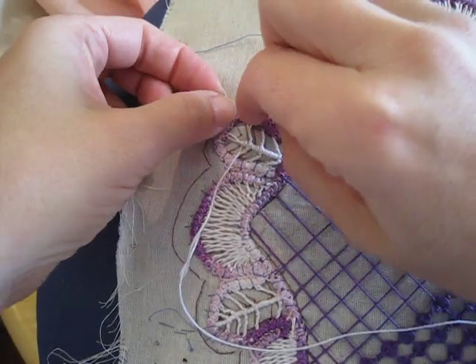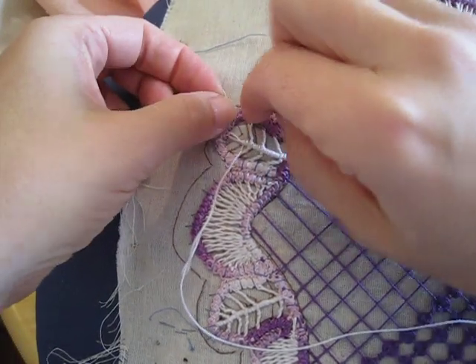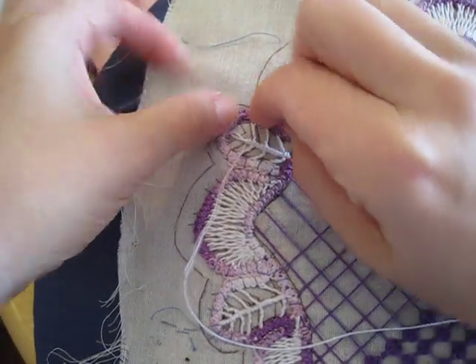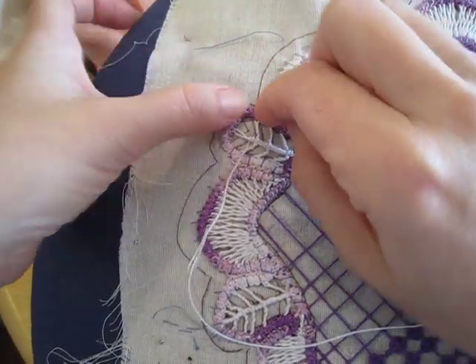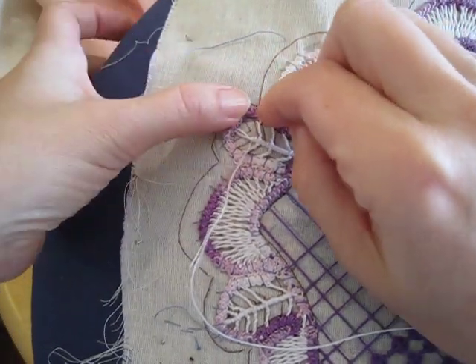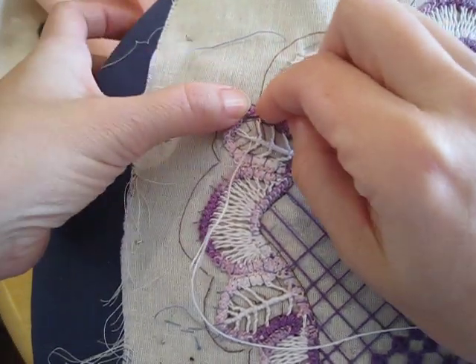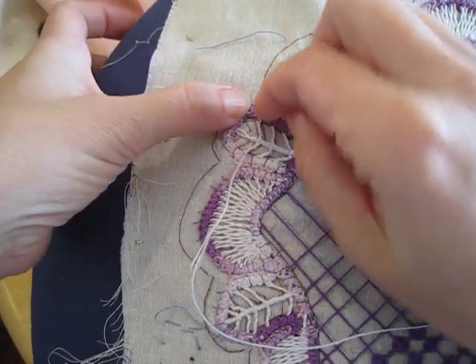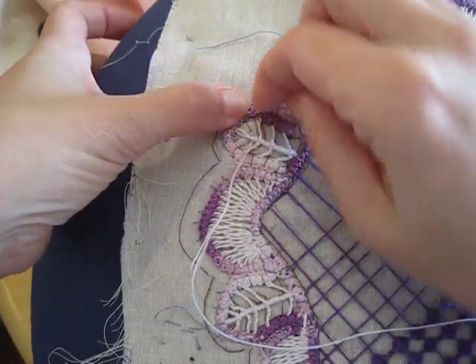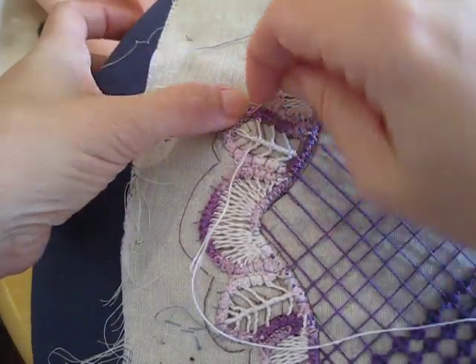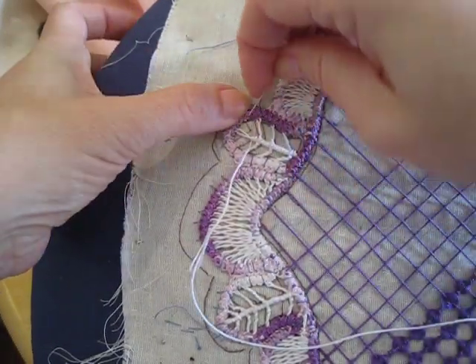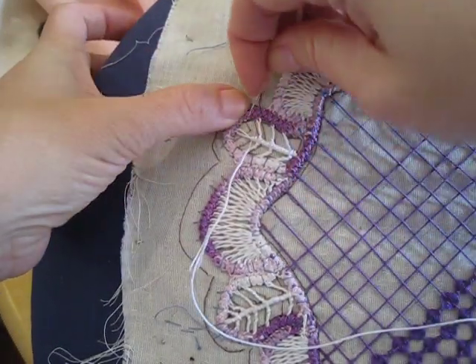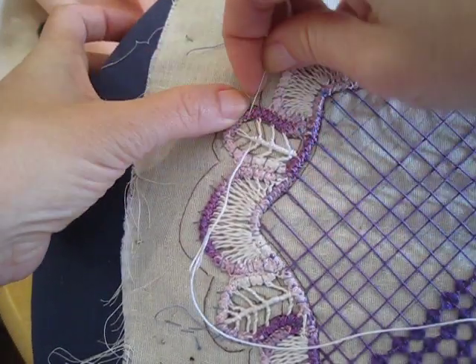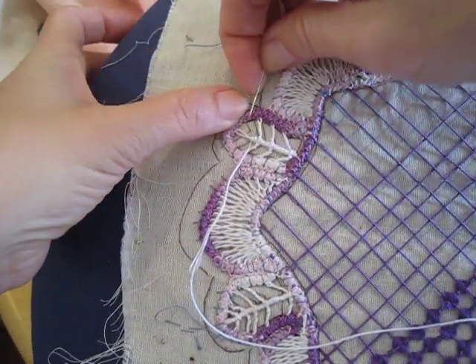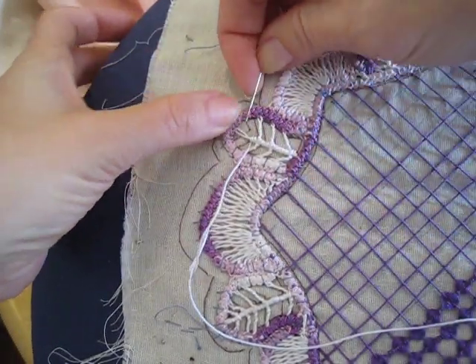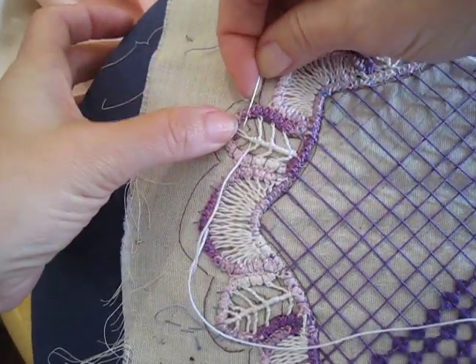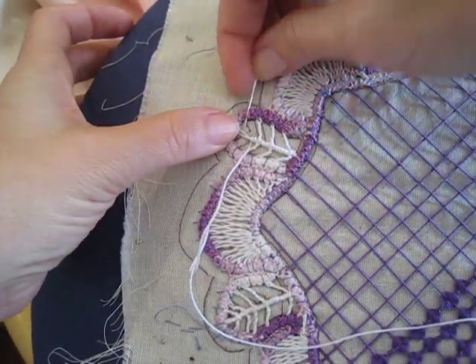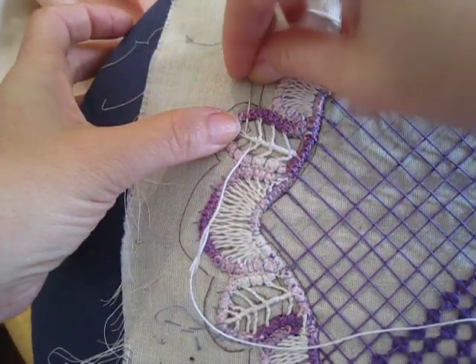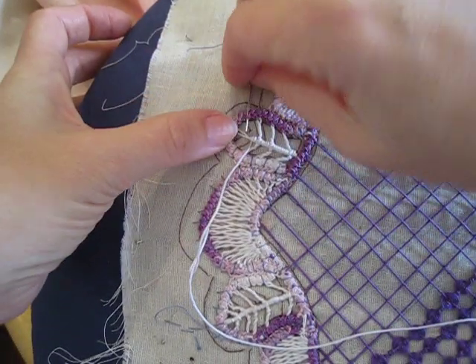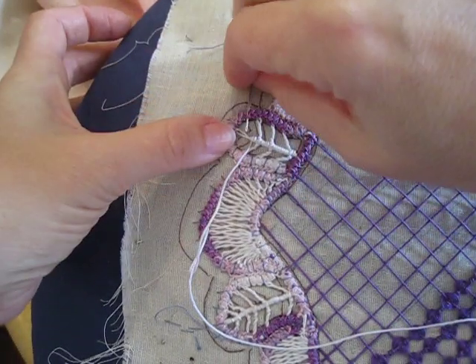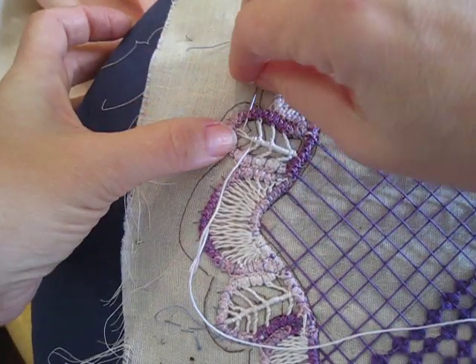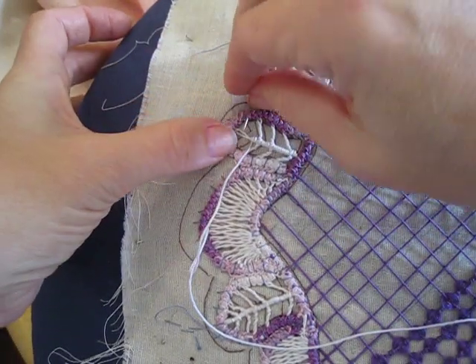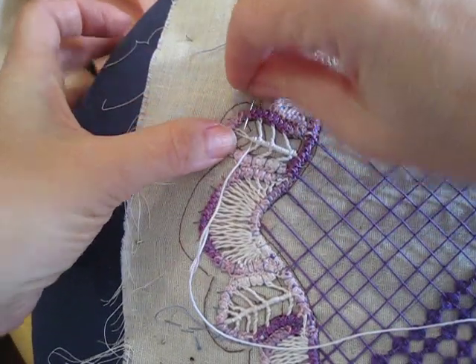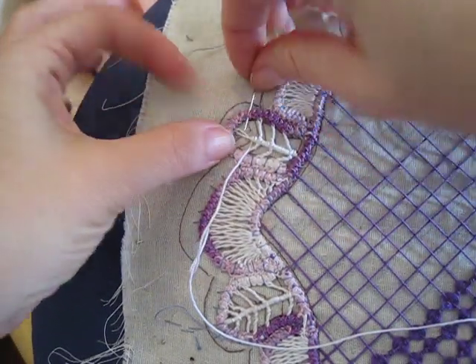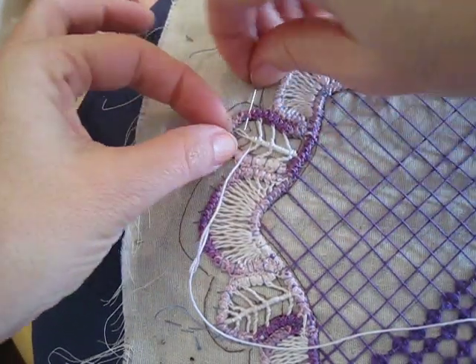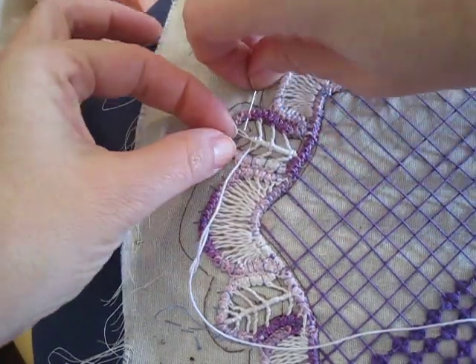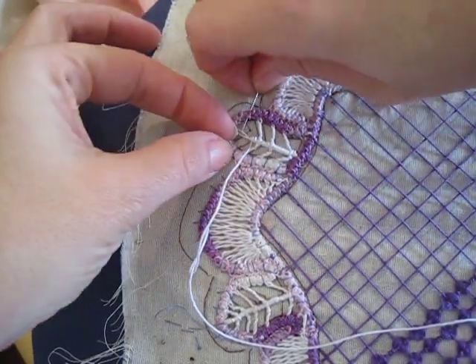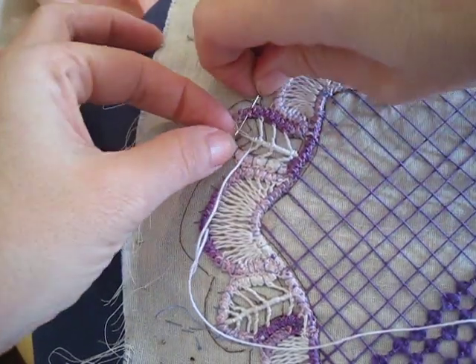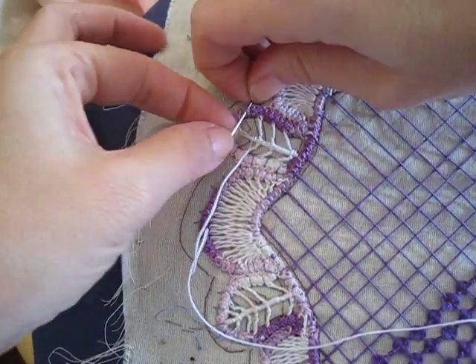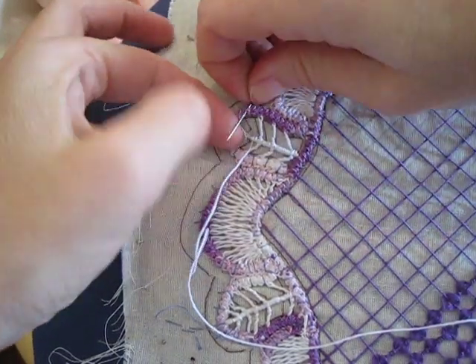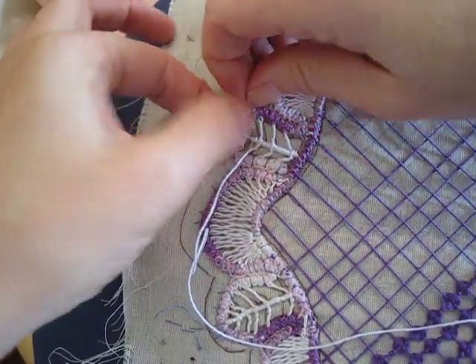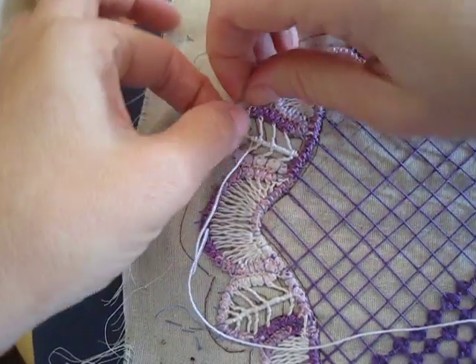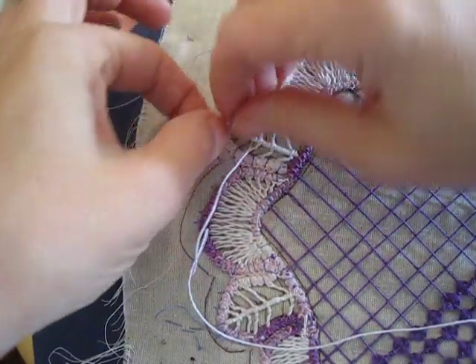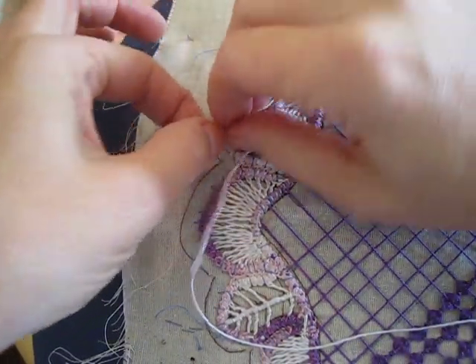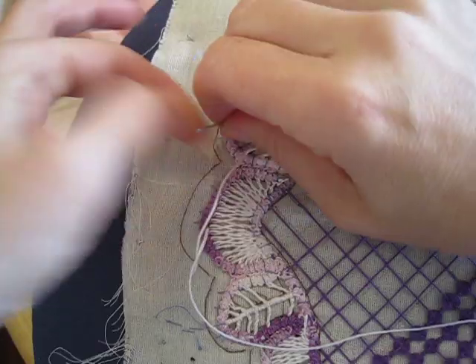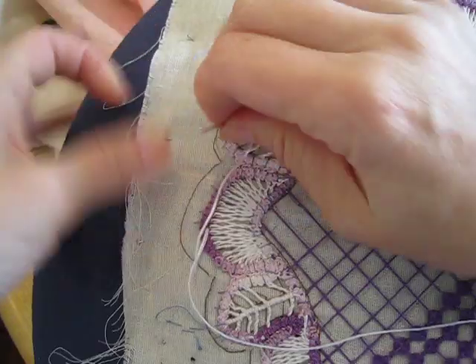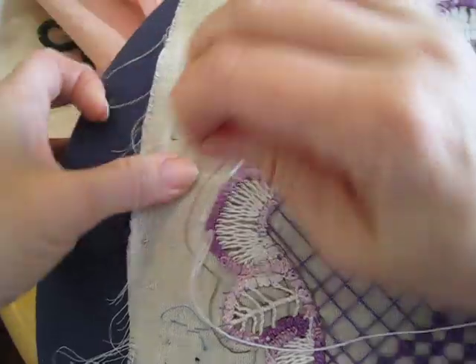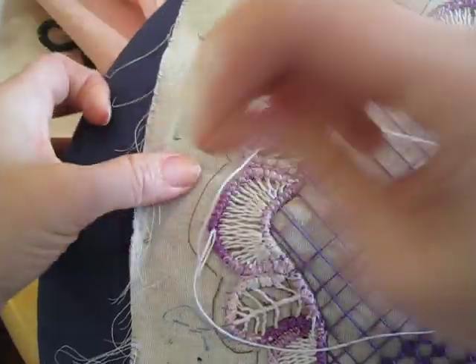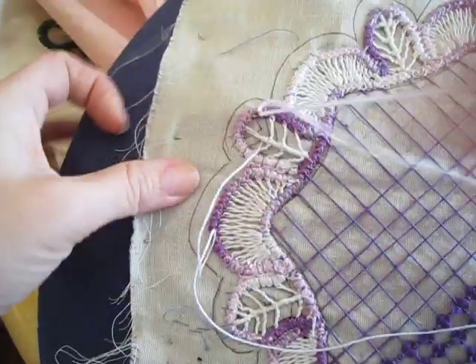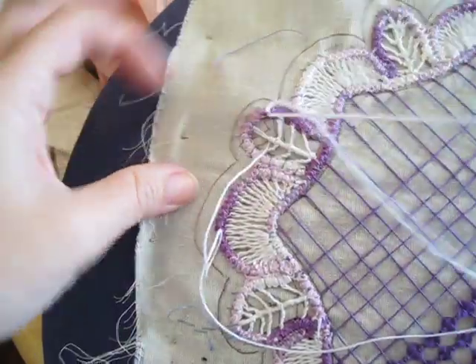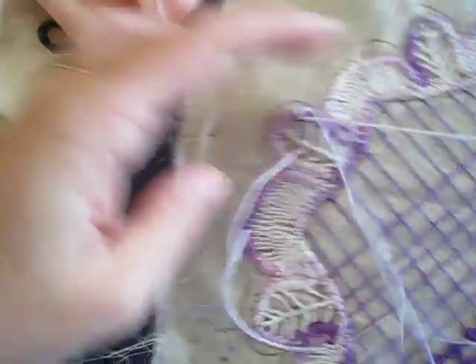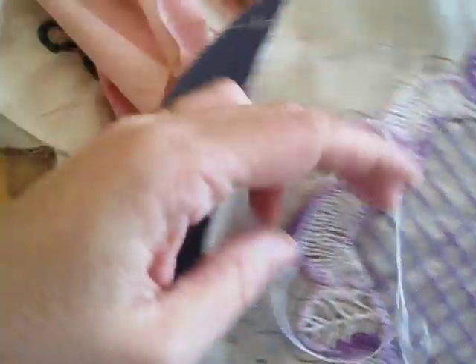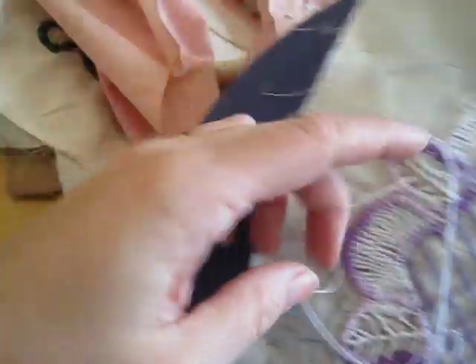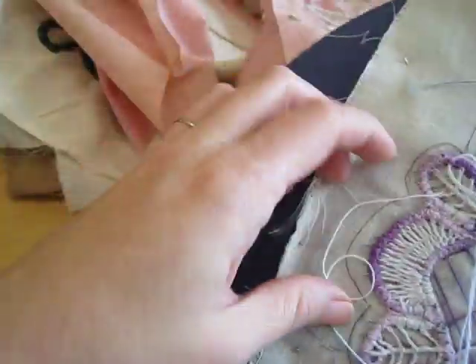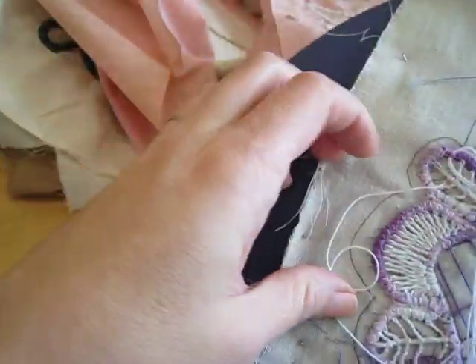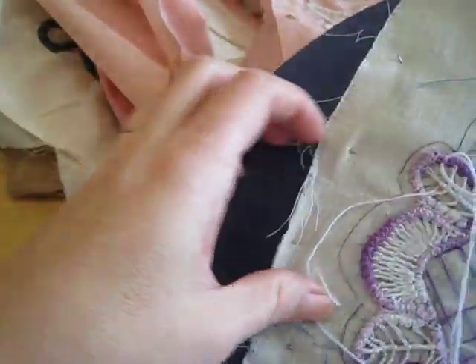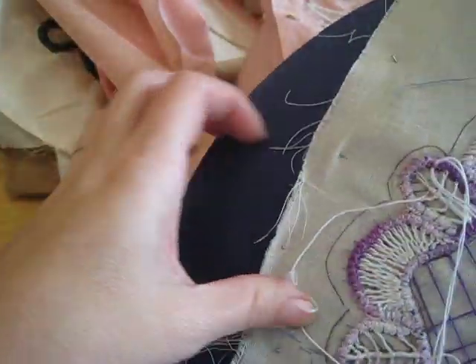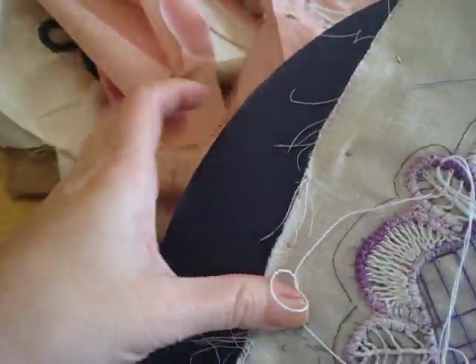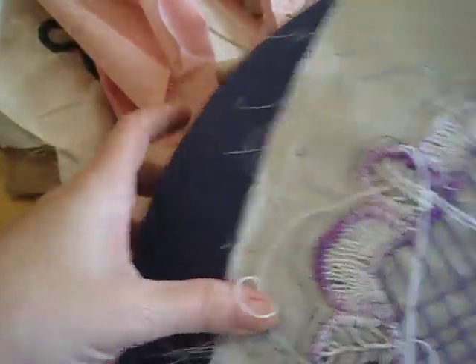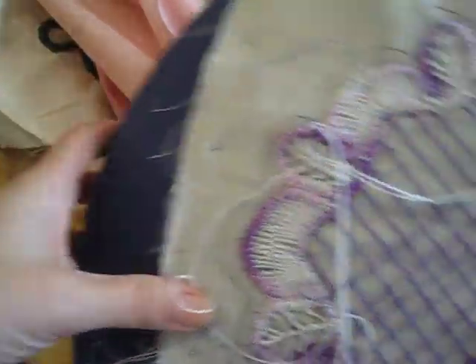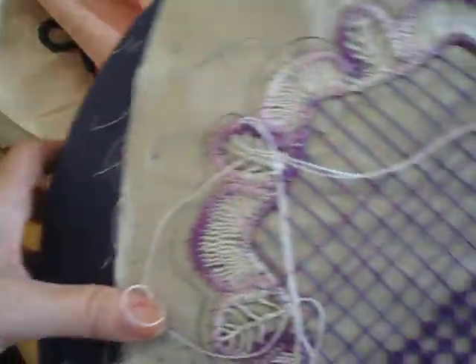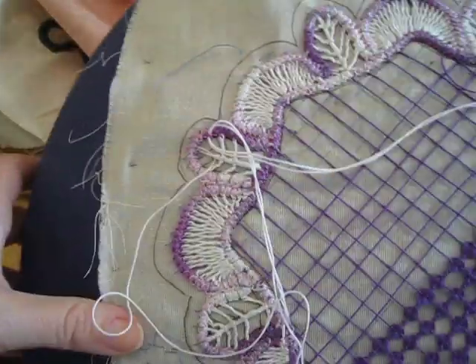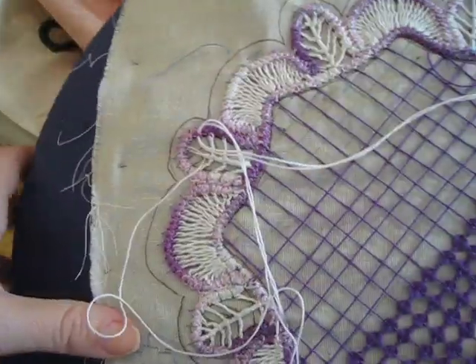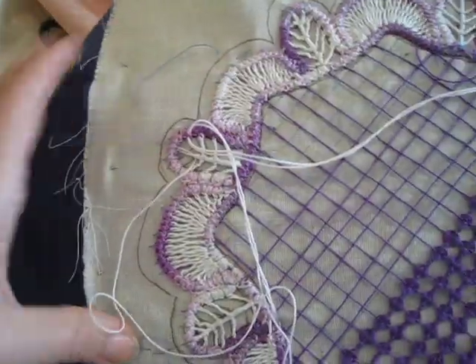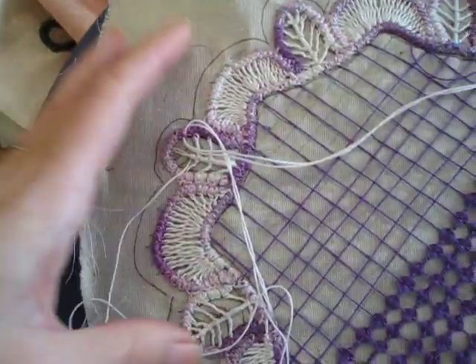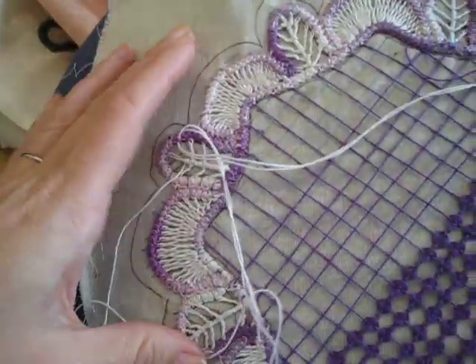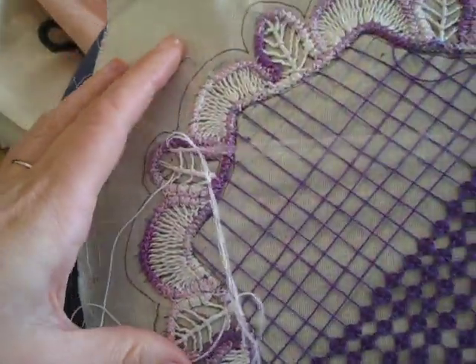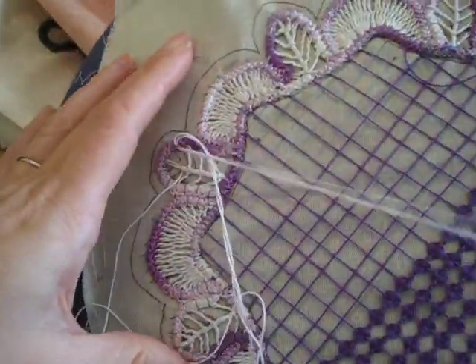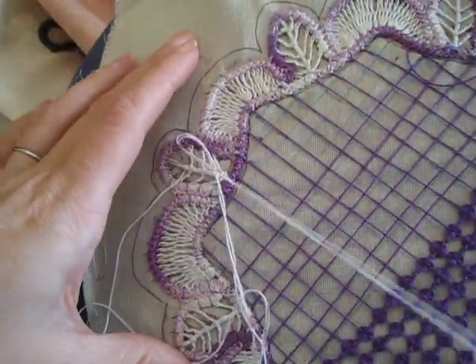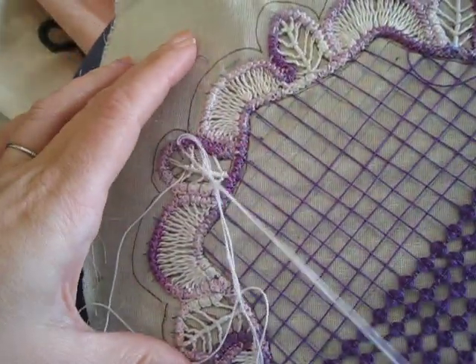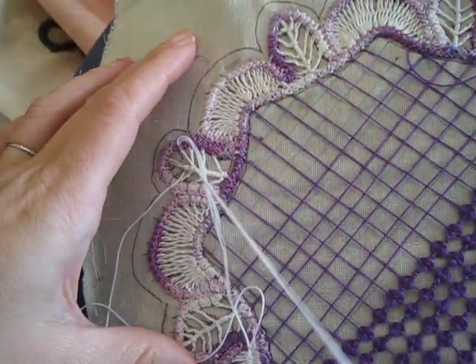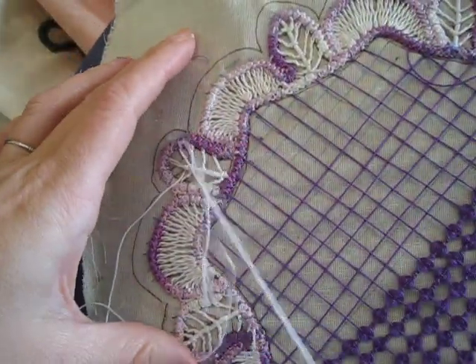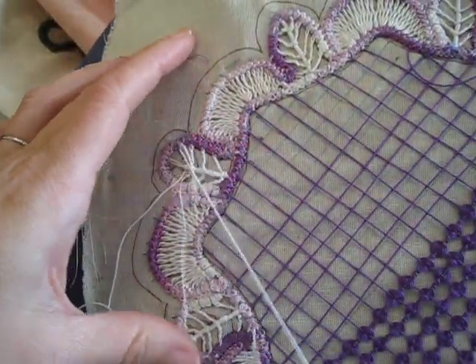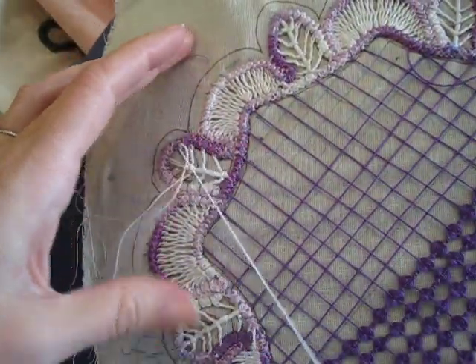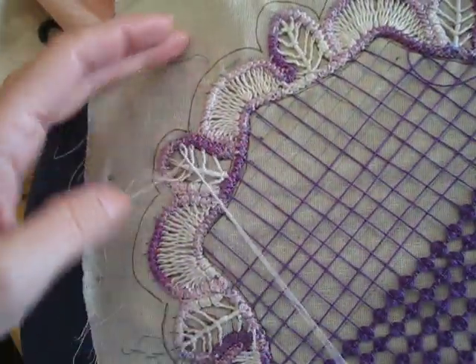I have two more sets to do, which means four more — not leaves, but branches. So here's what I'm going to do!